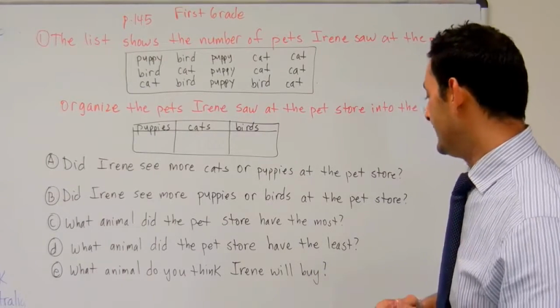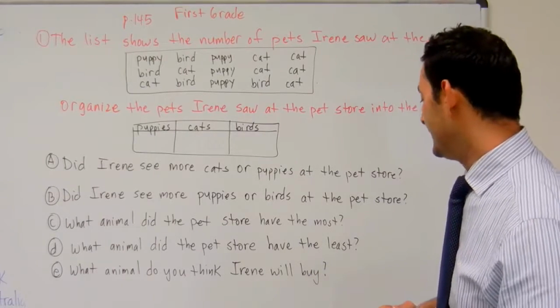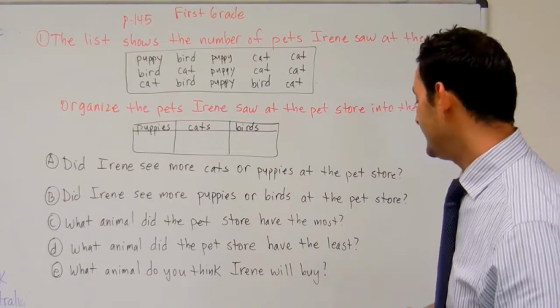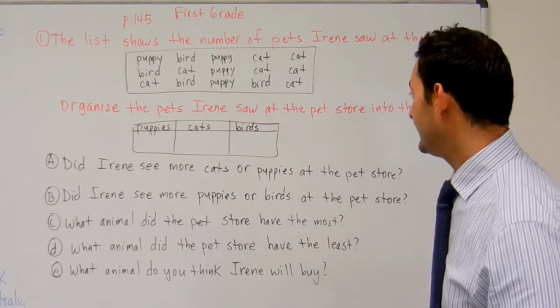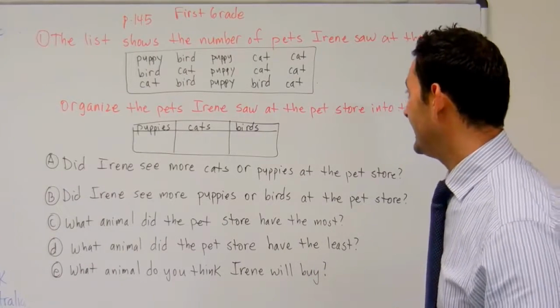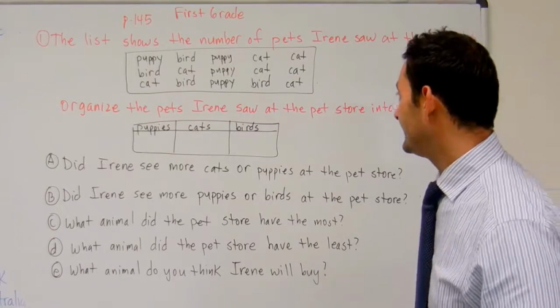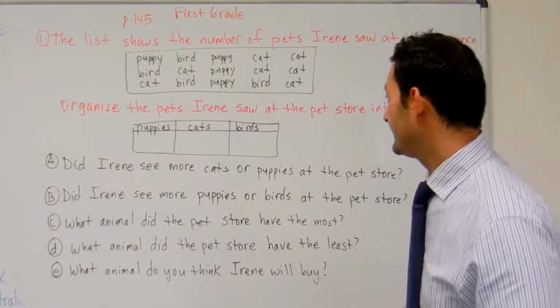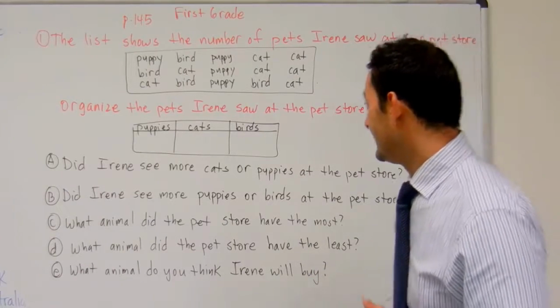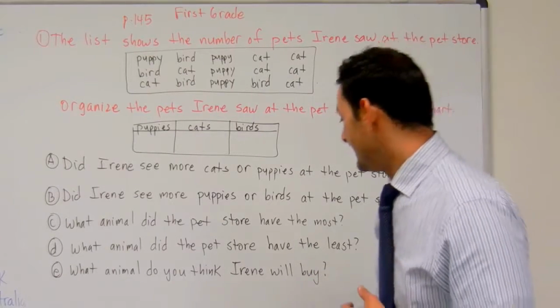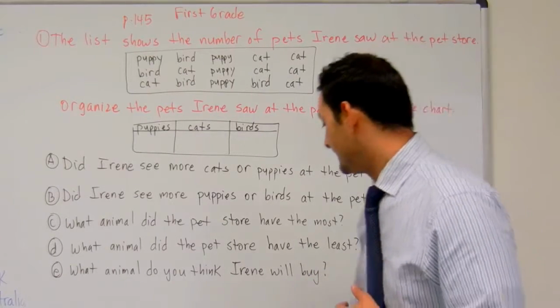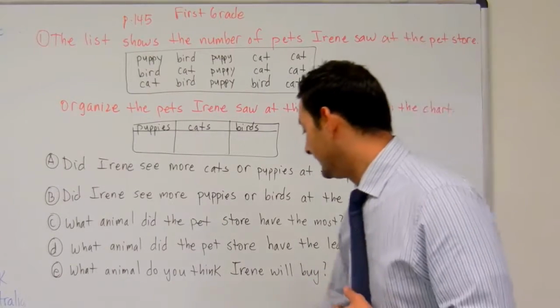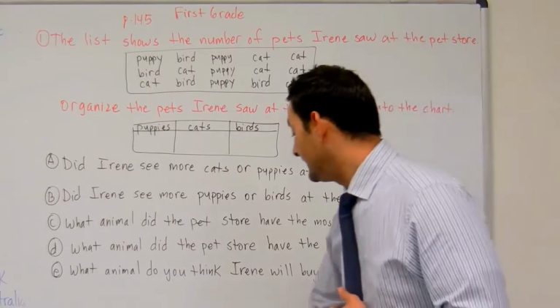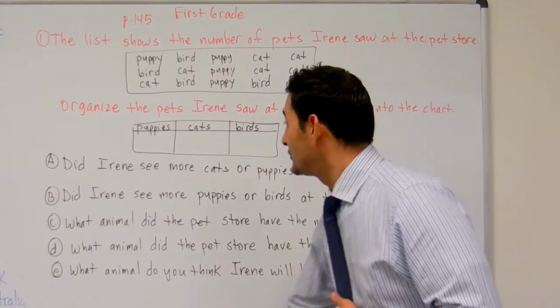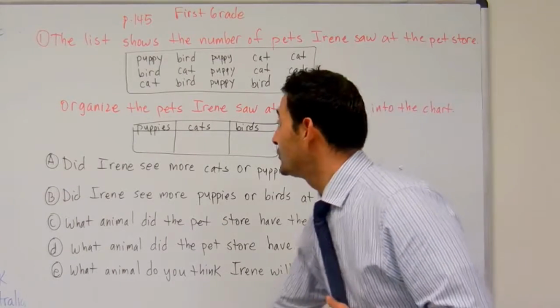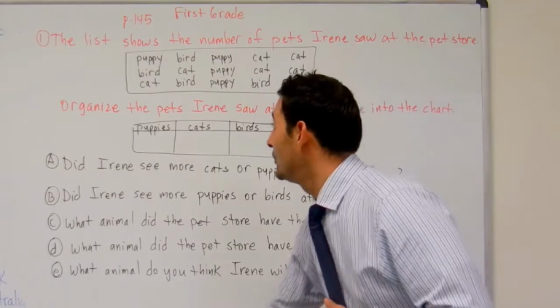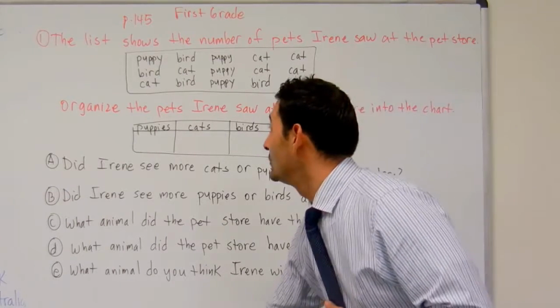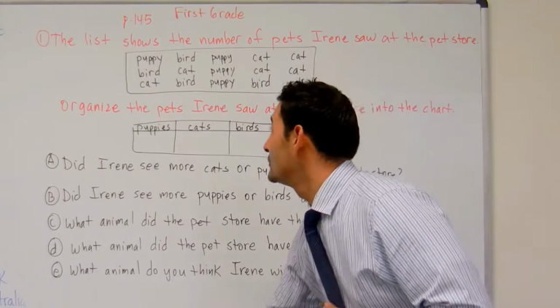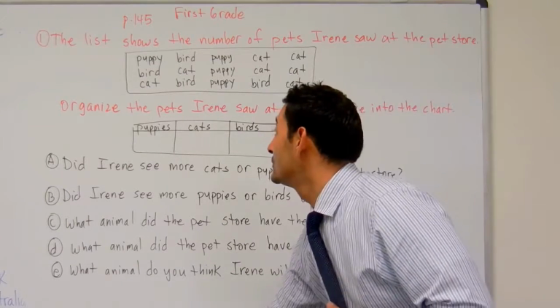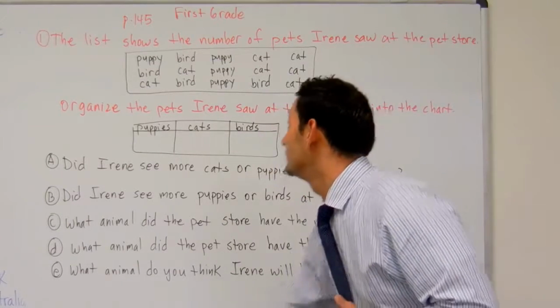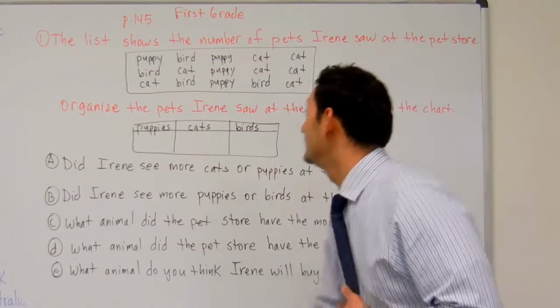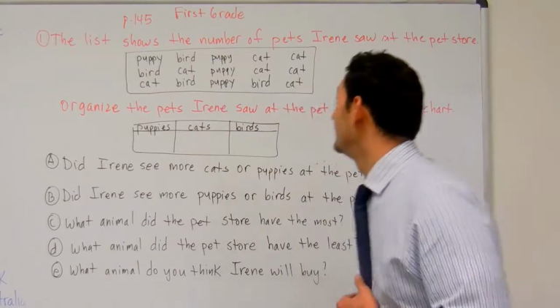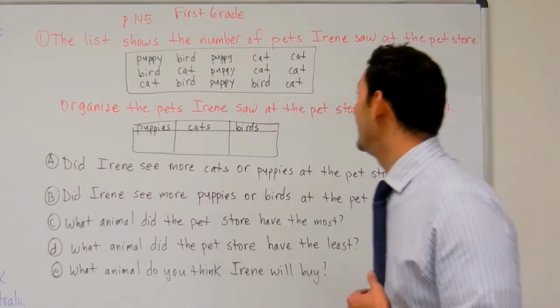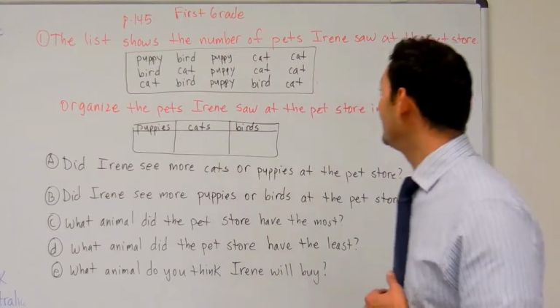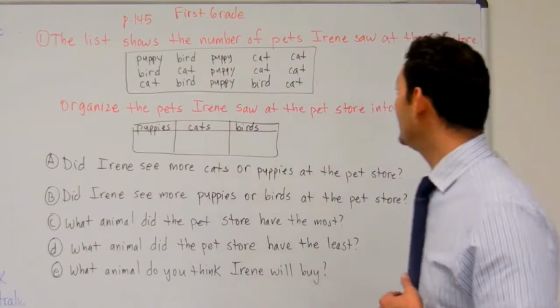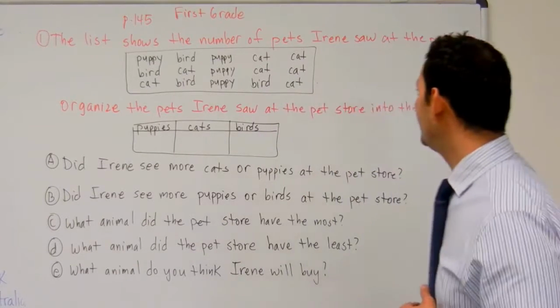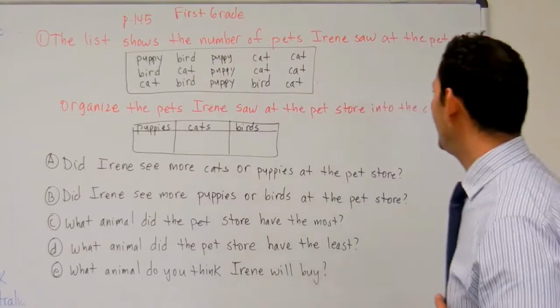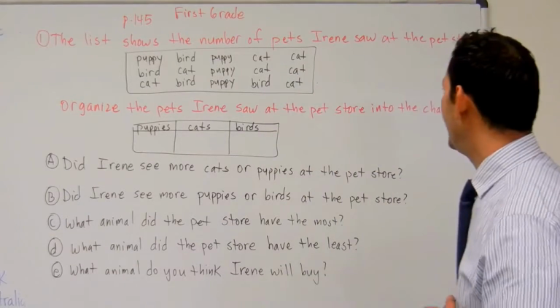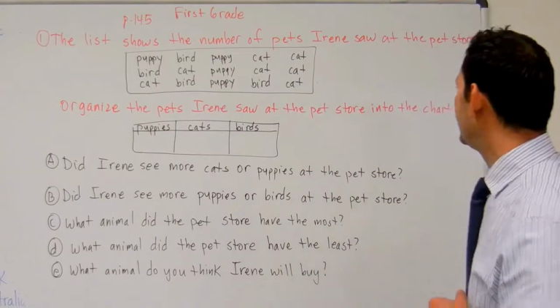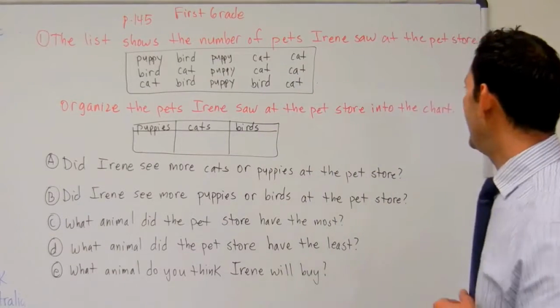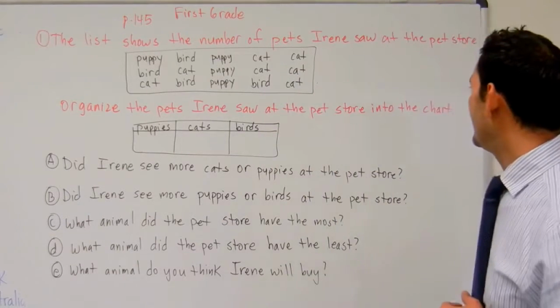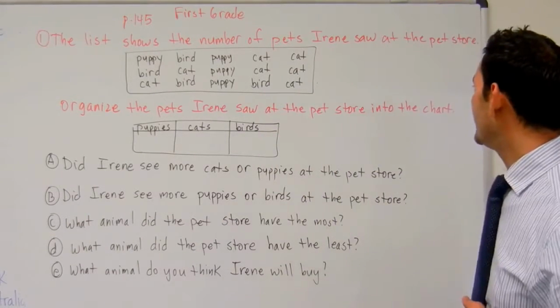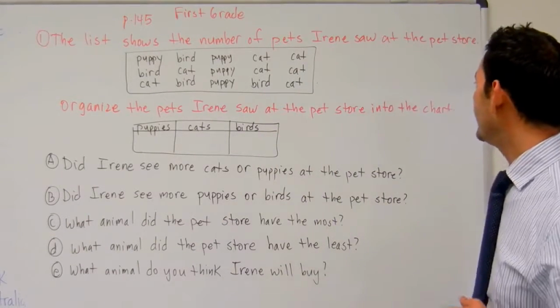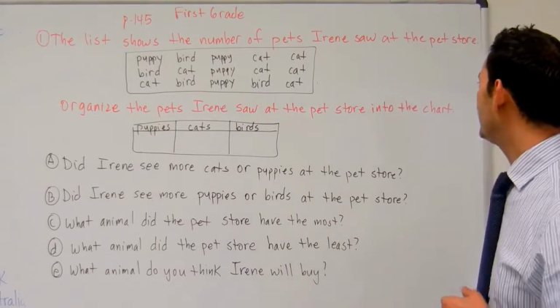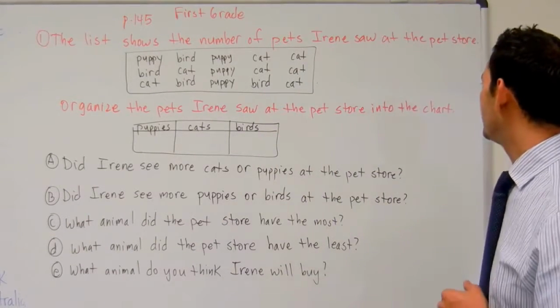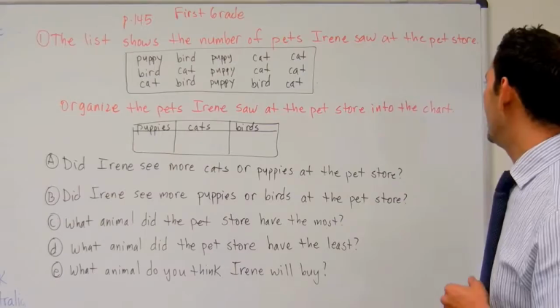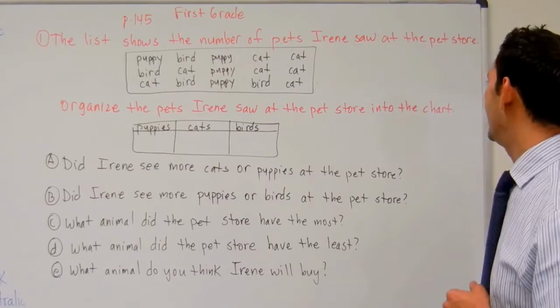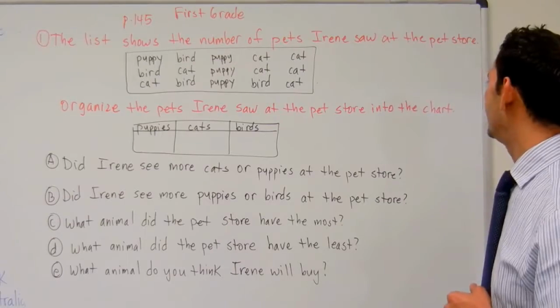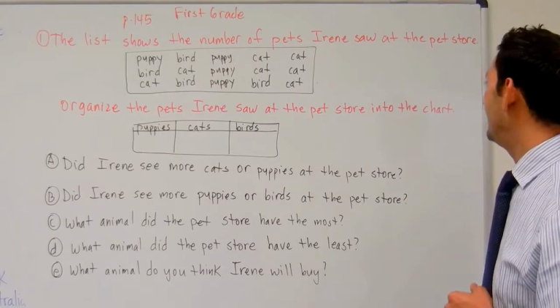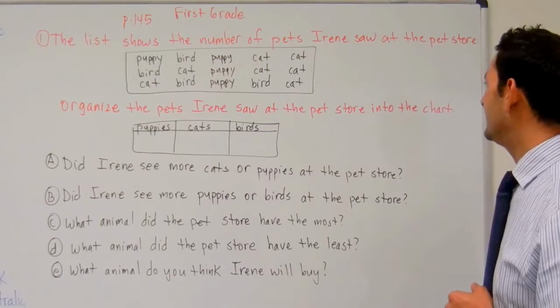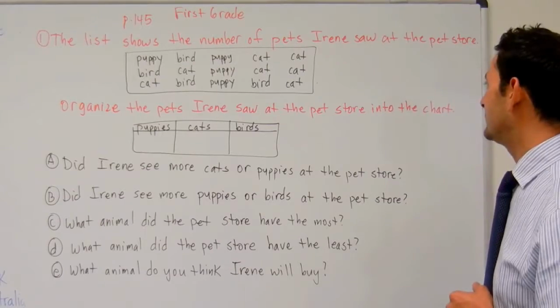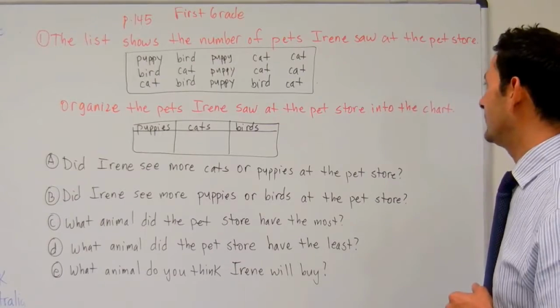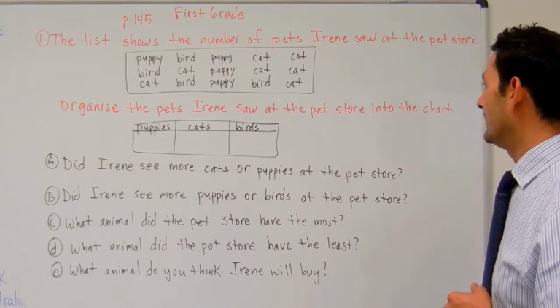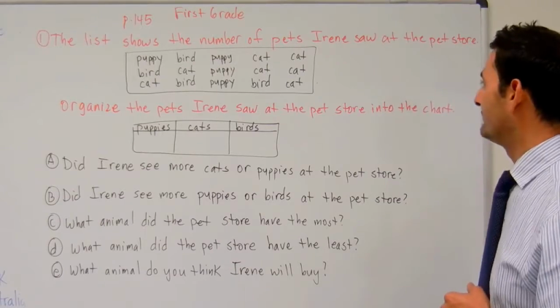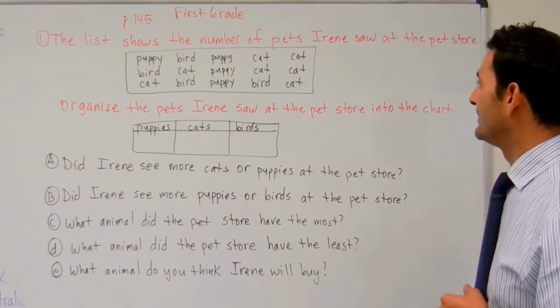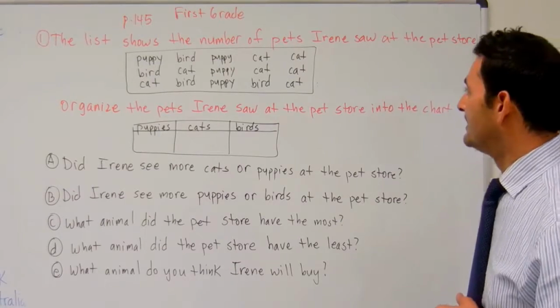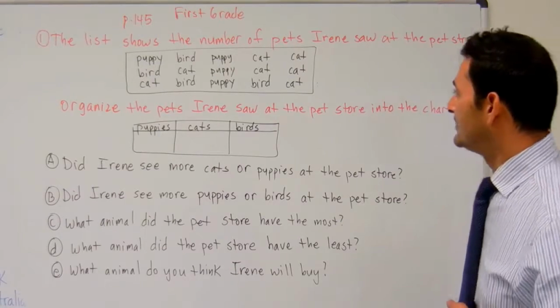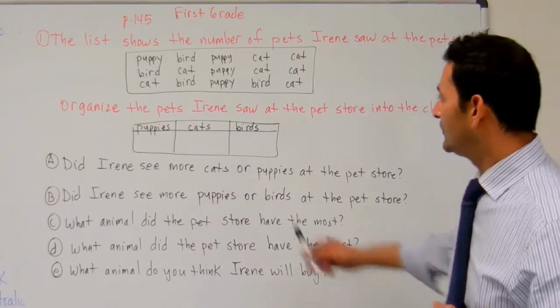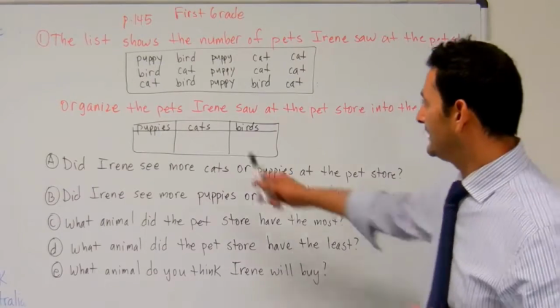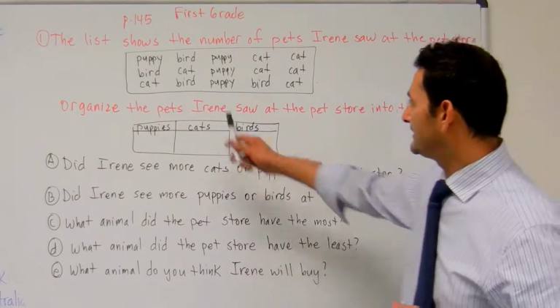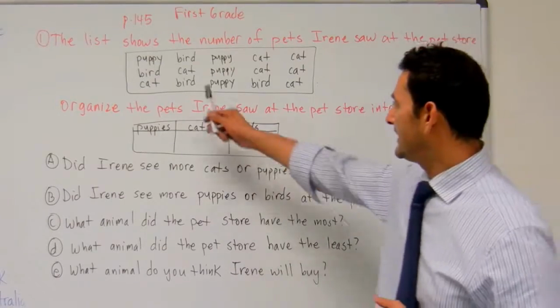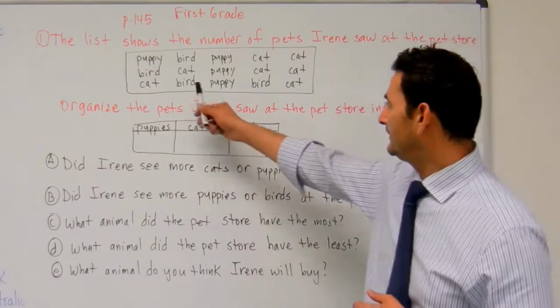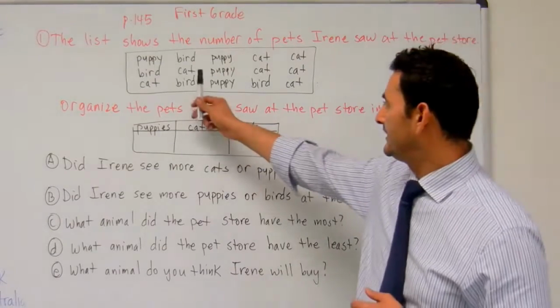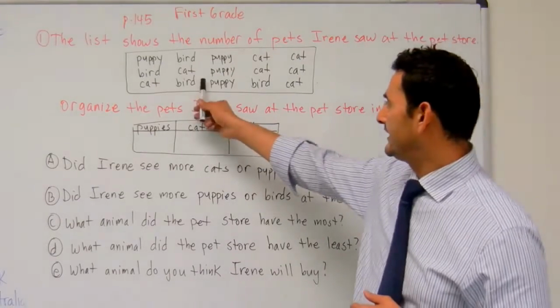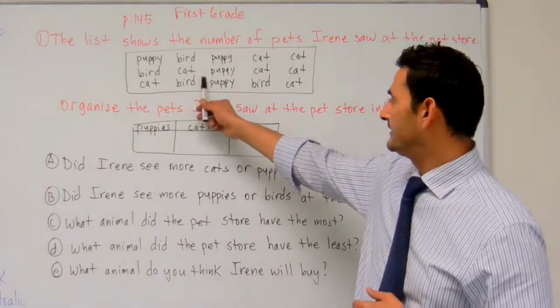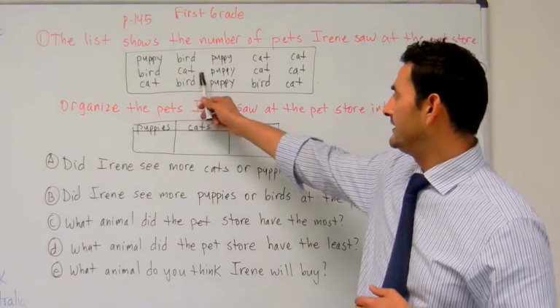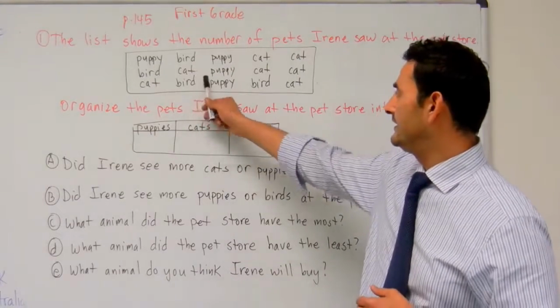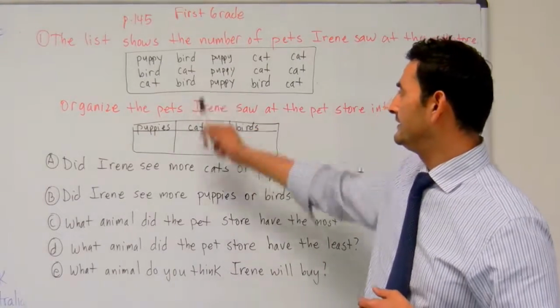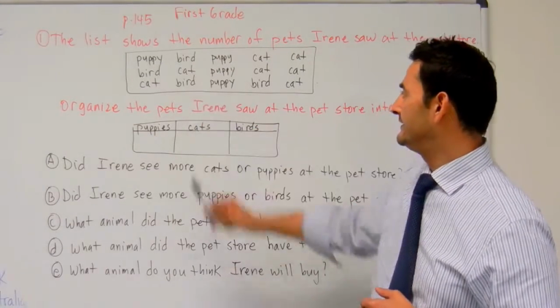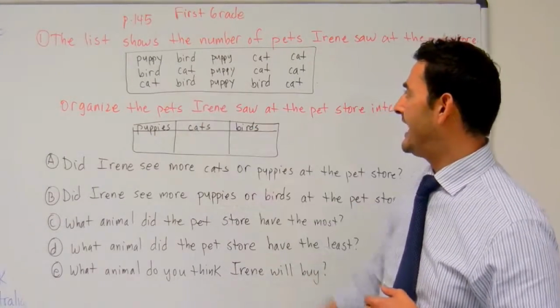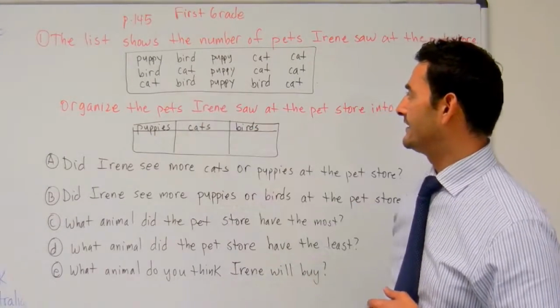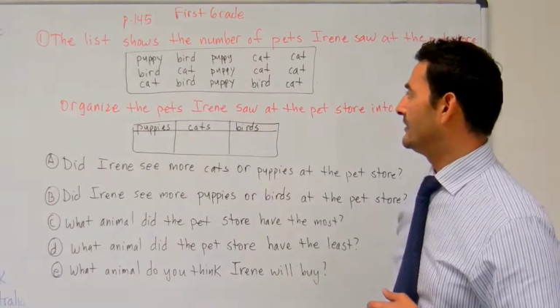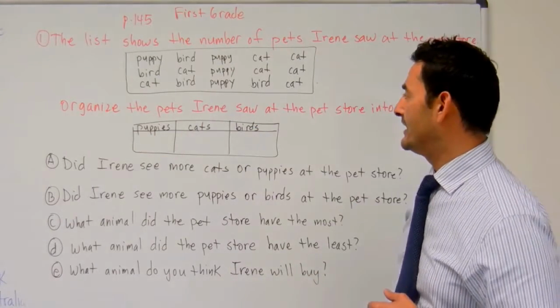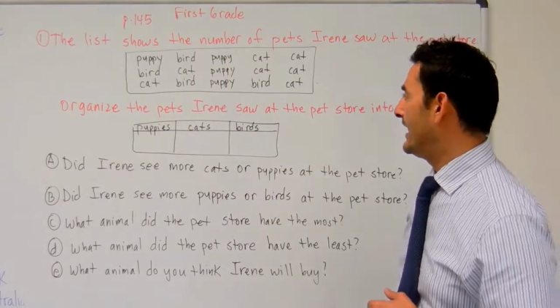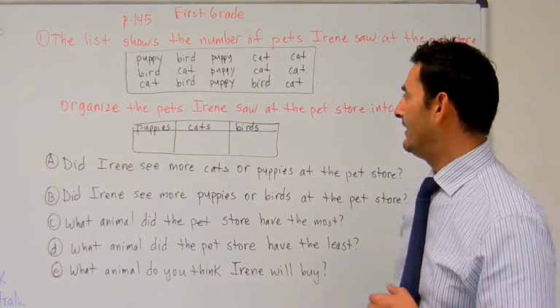This says, the list shows the number of pets Irene saw at the pet store. So let's take a look at the data that we have.